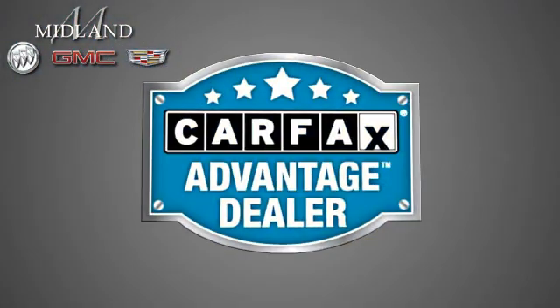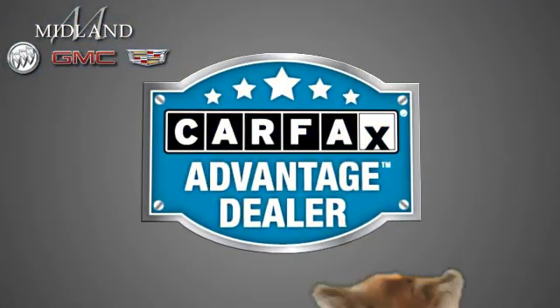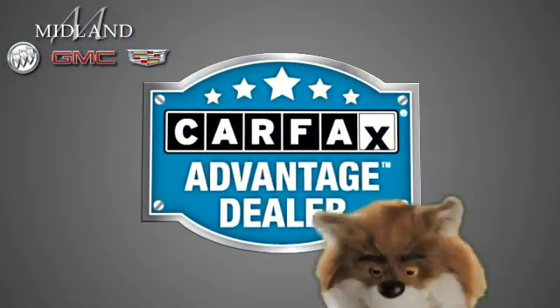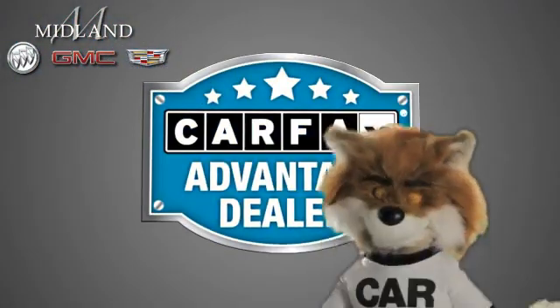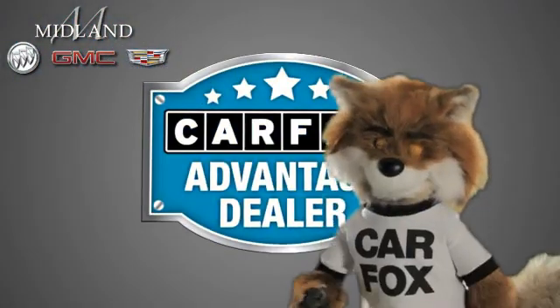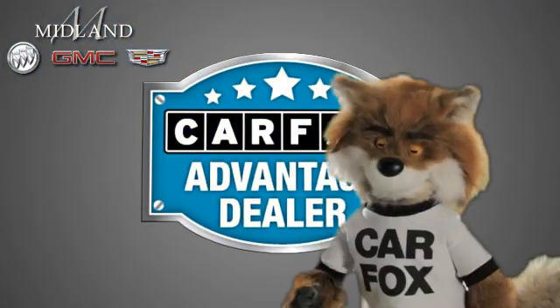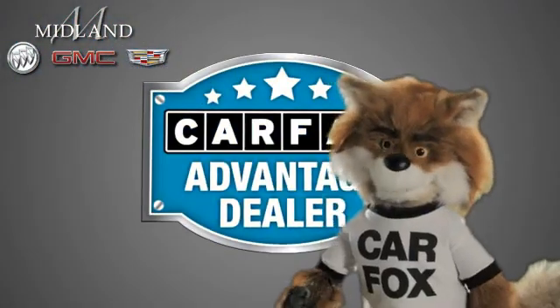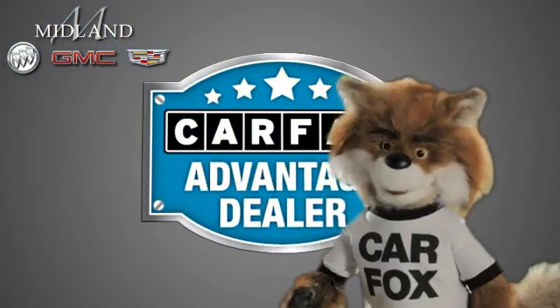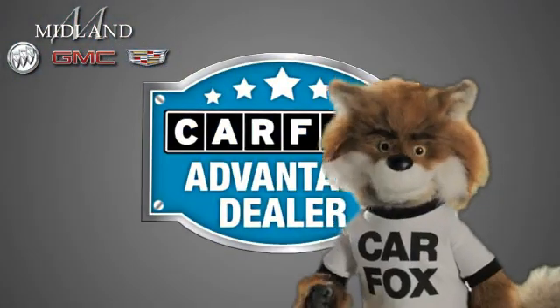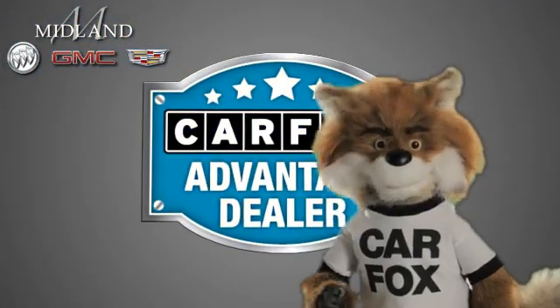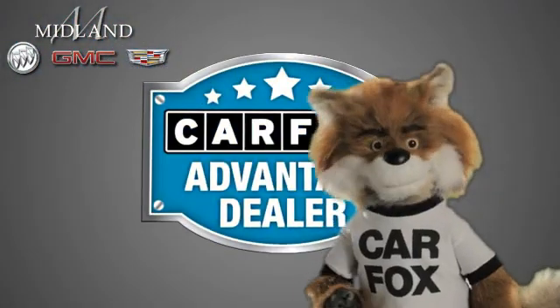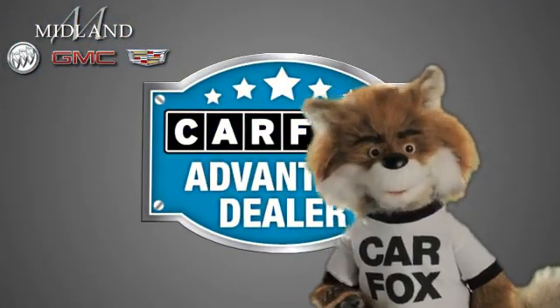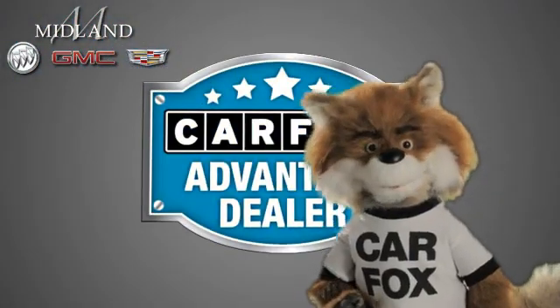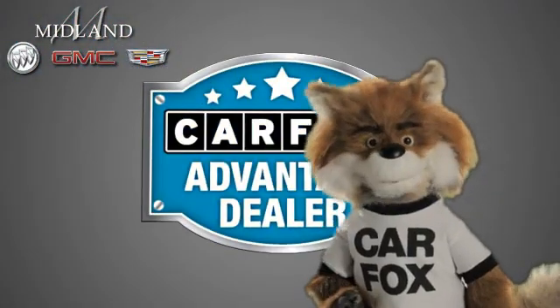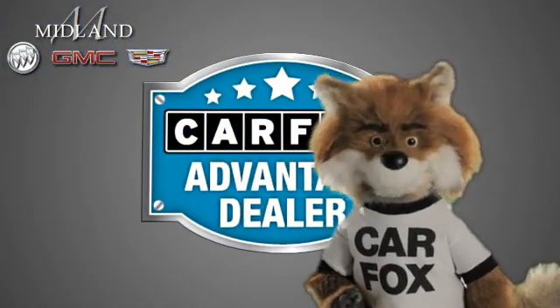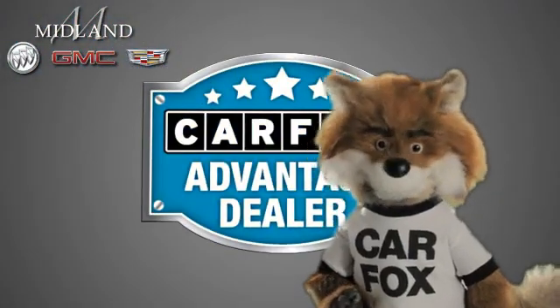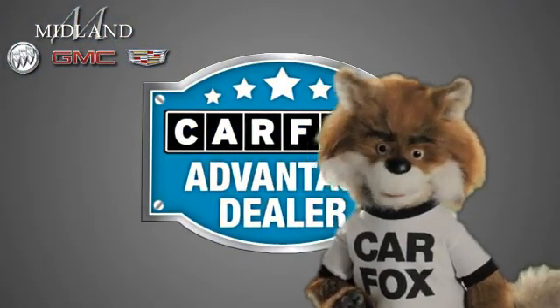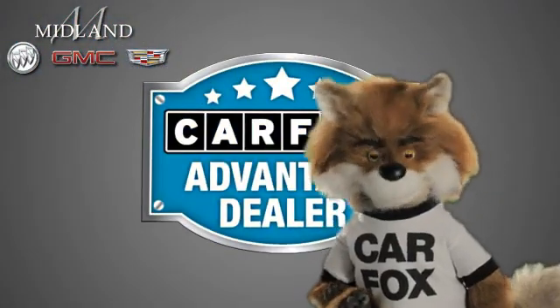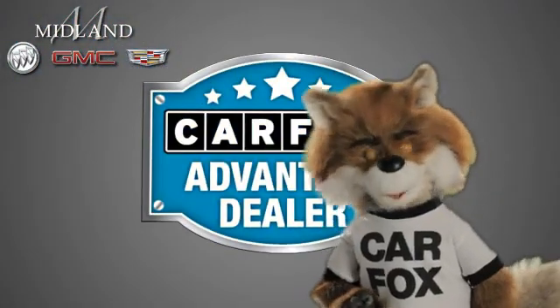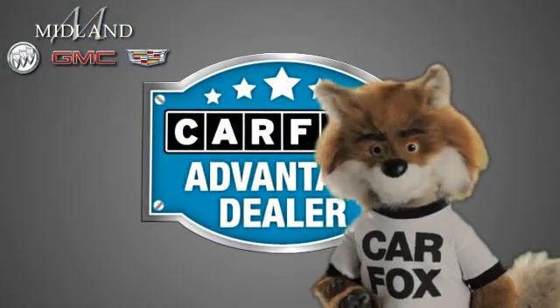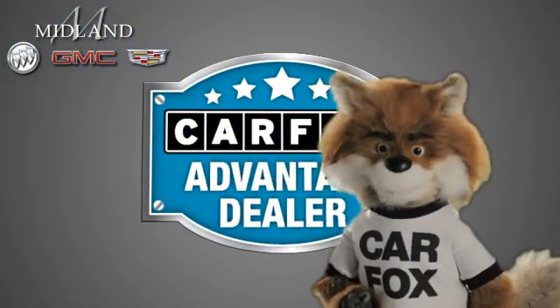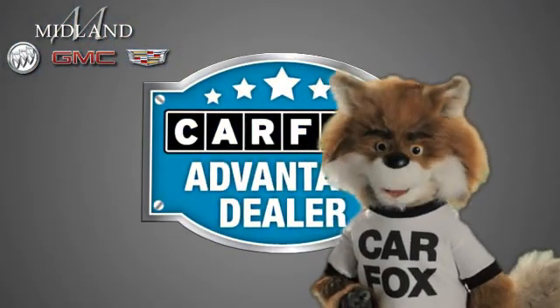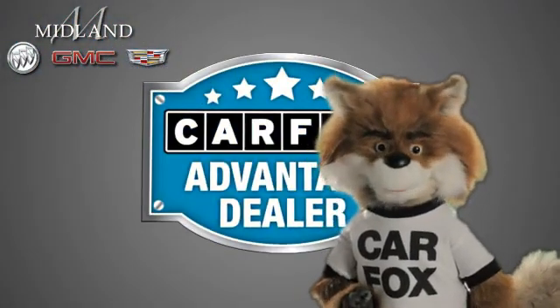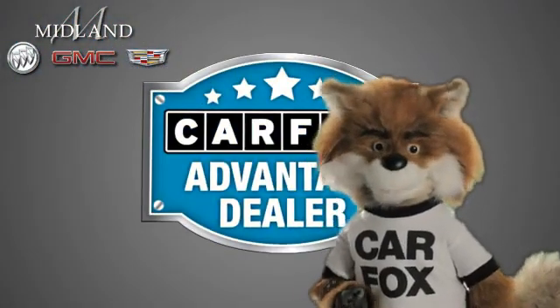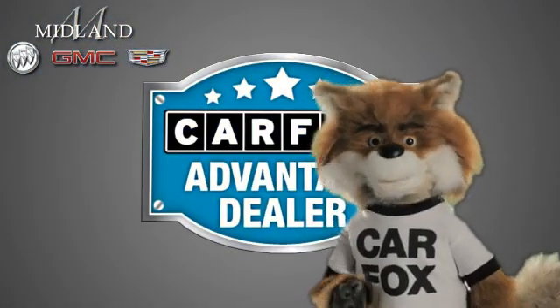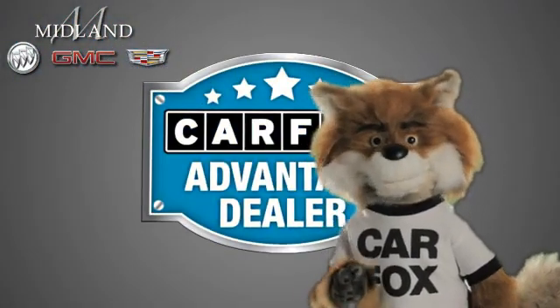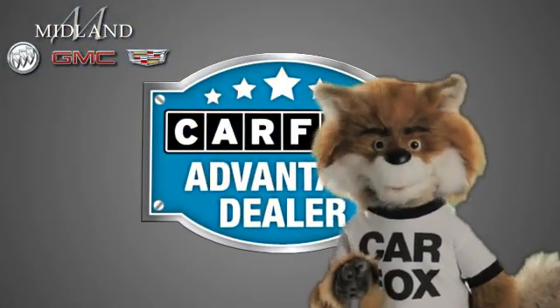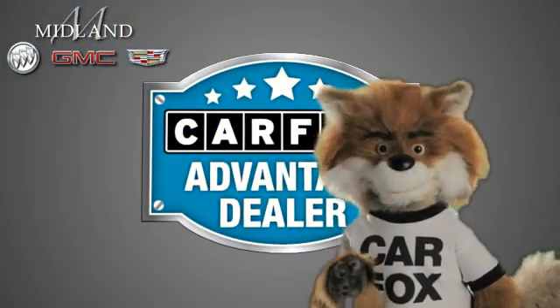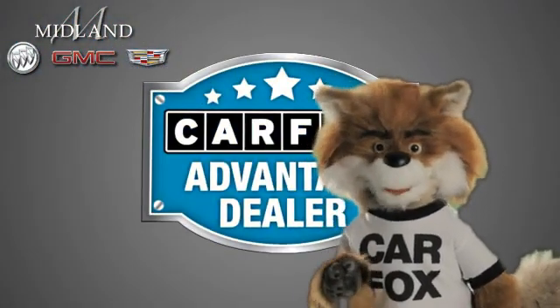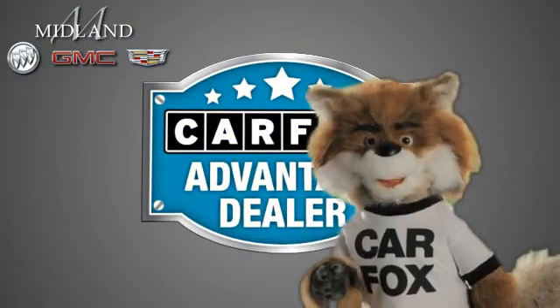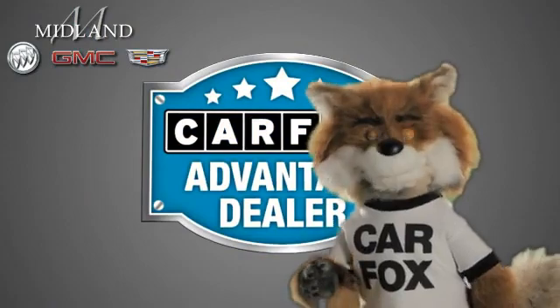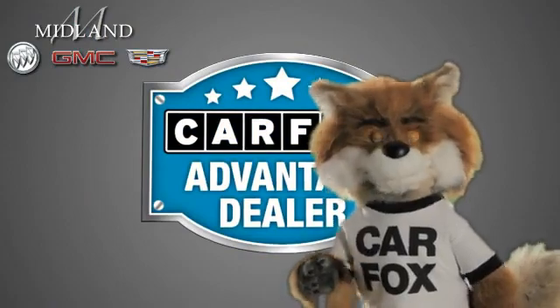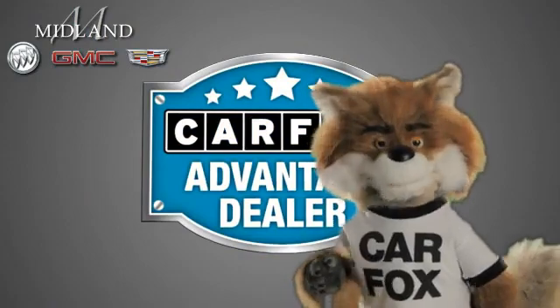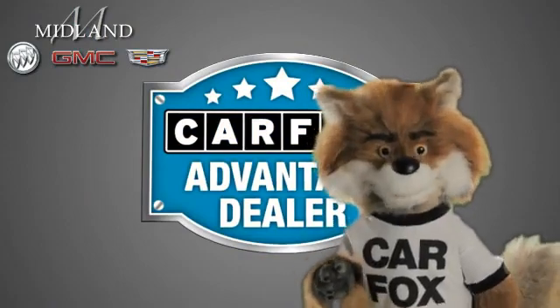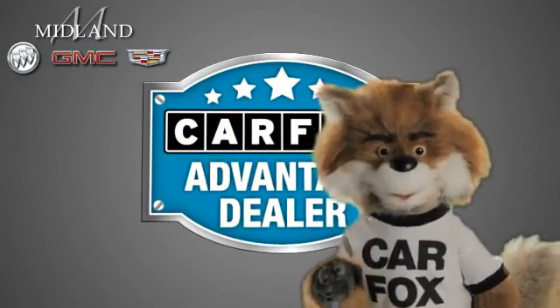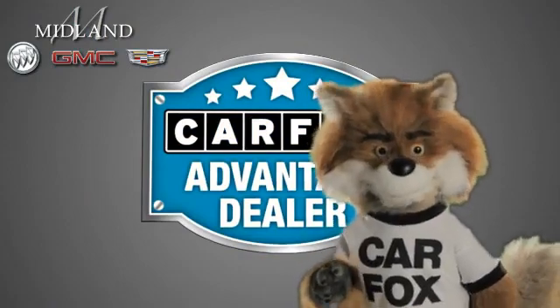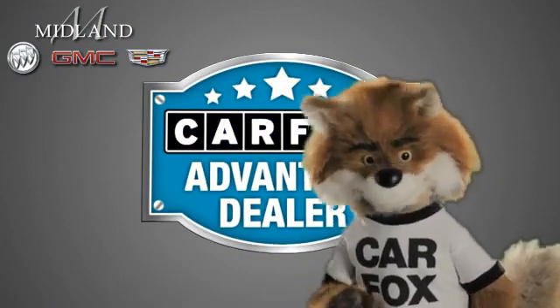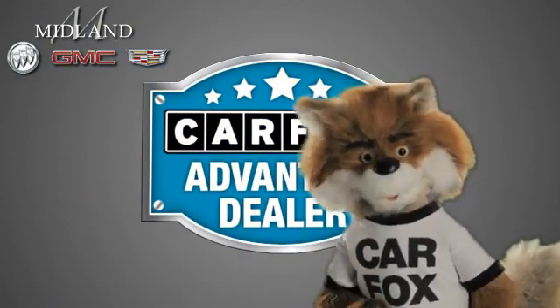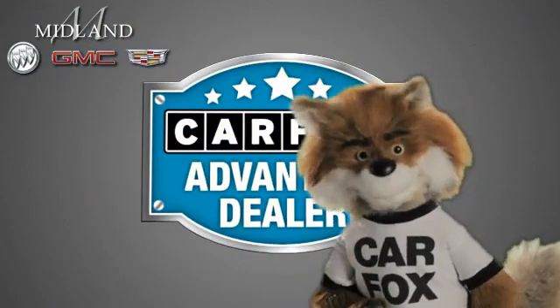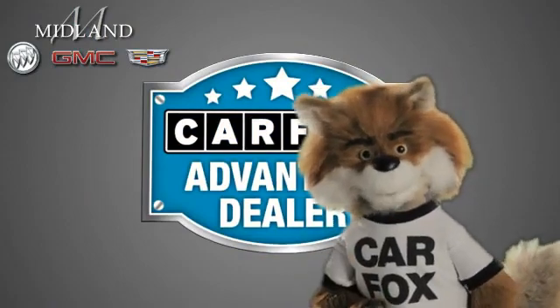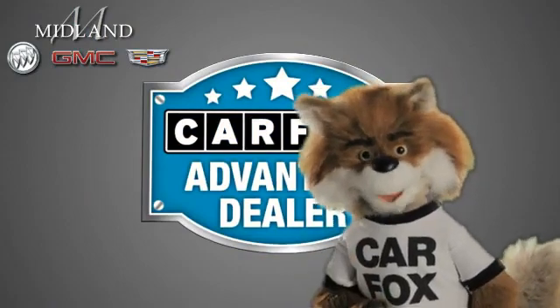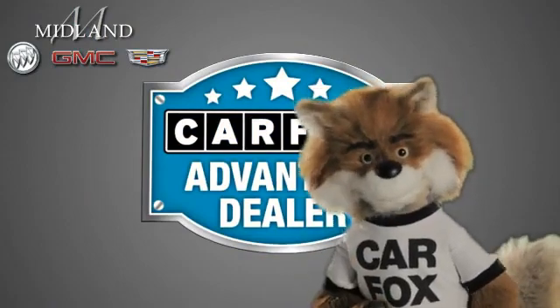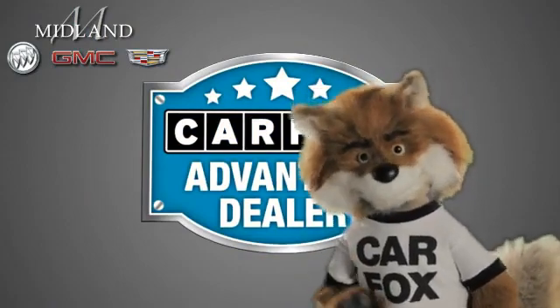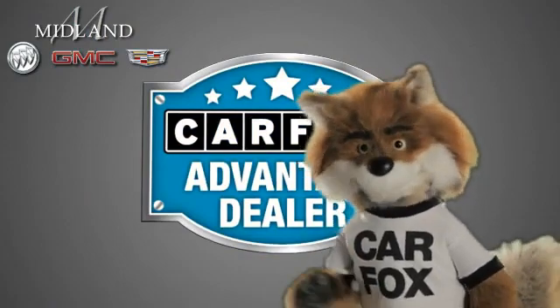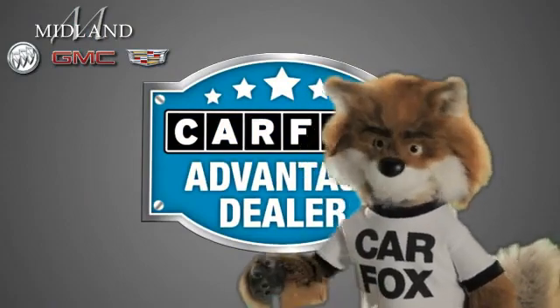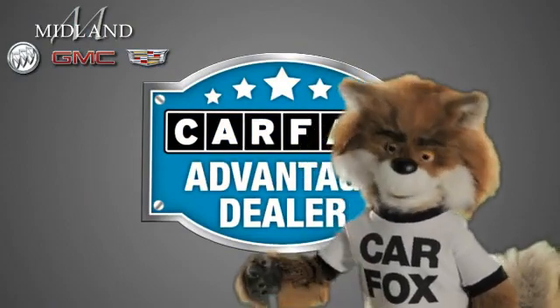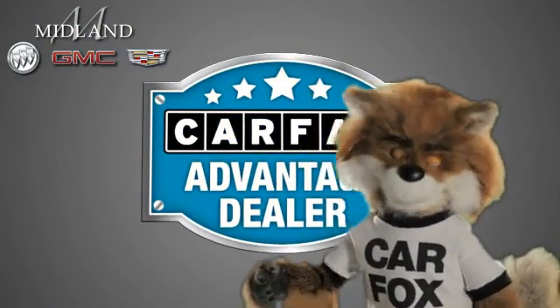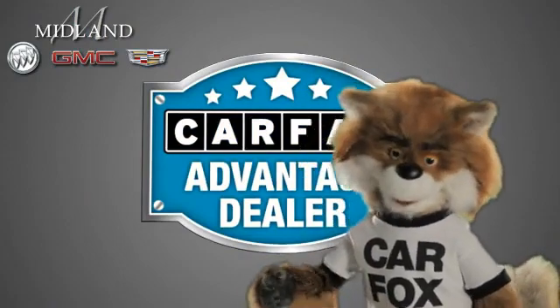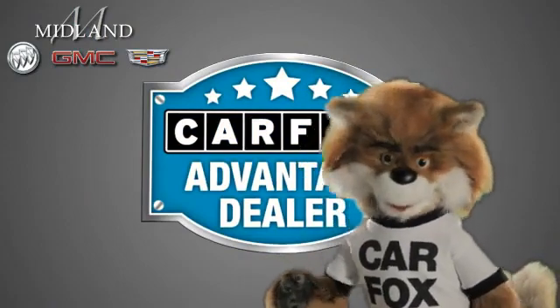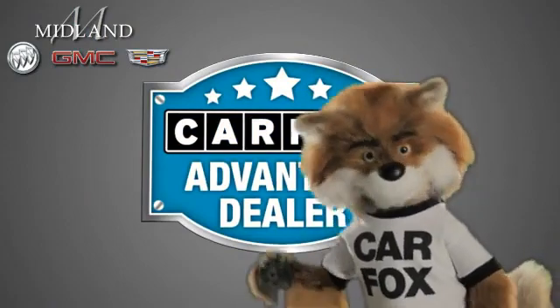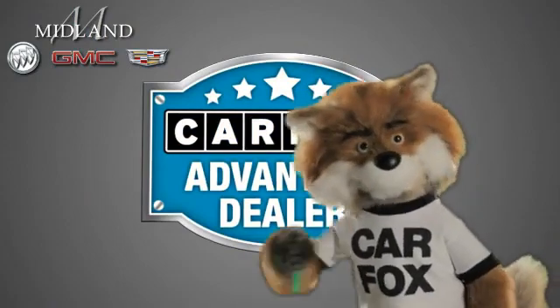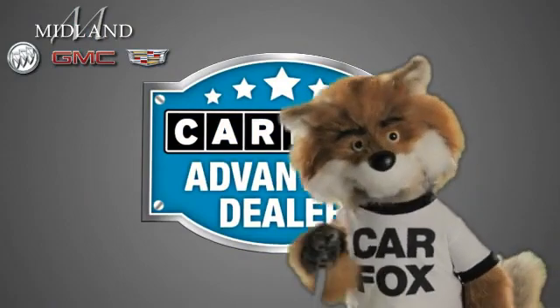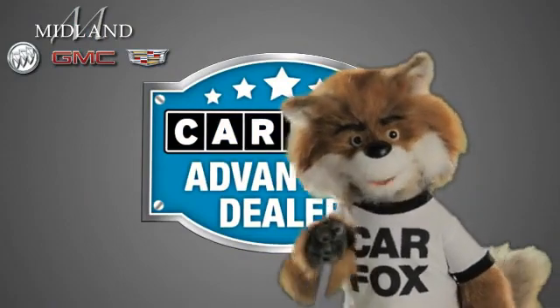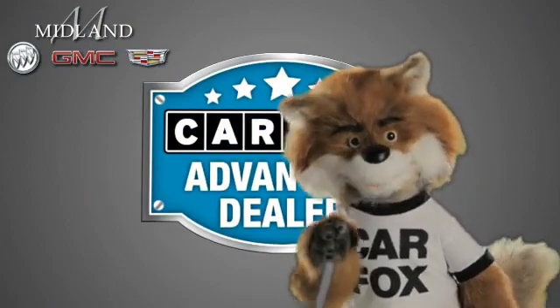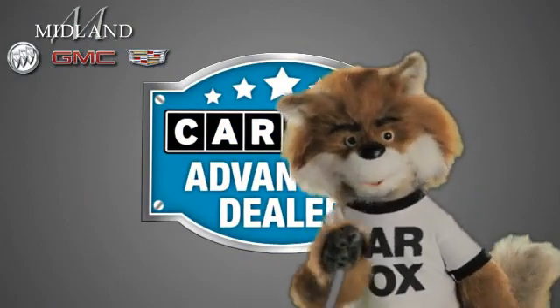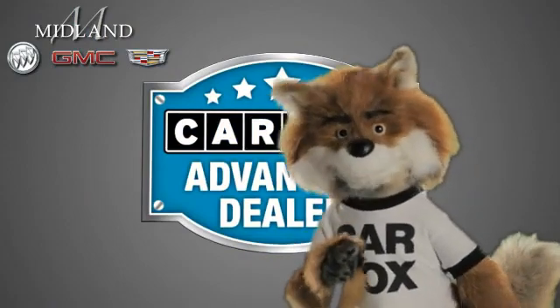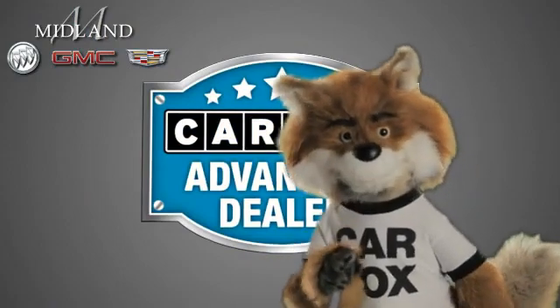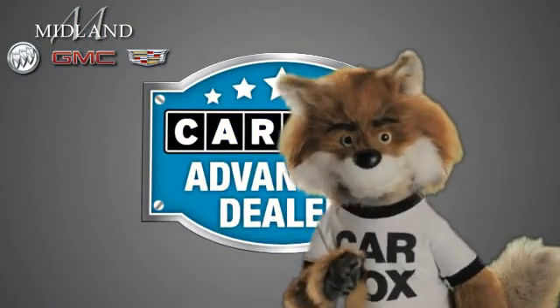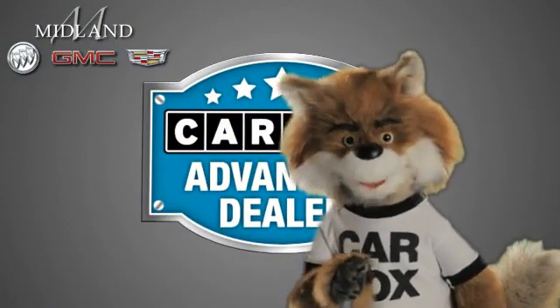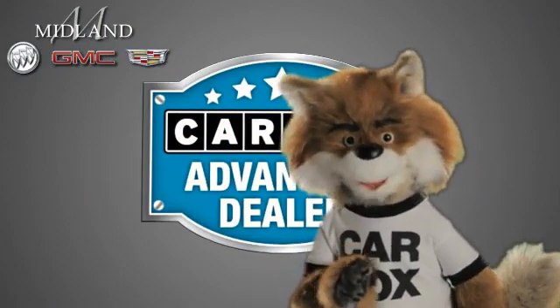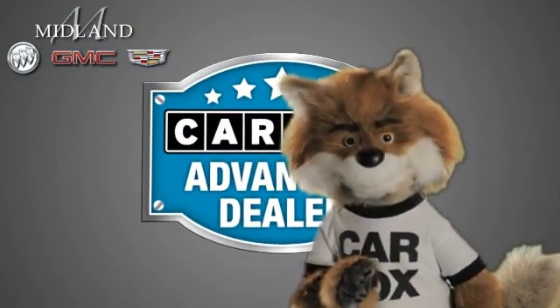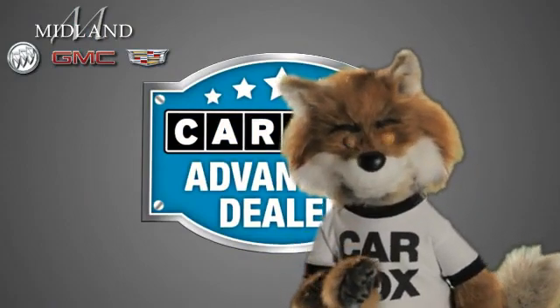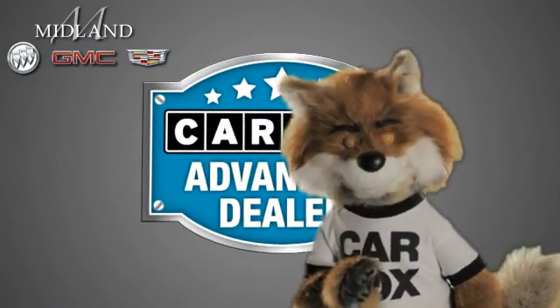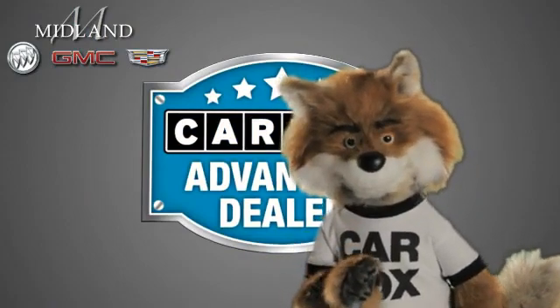Just say show me the Carfax at Midland Buick GMC Cadillac, a Carfax Advantage dealer.